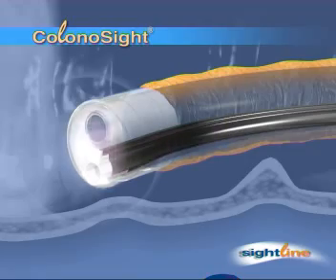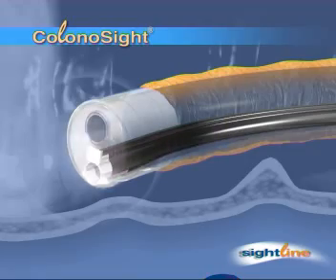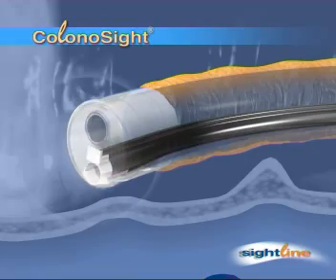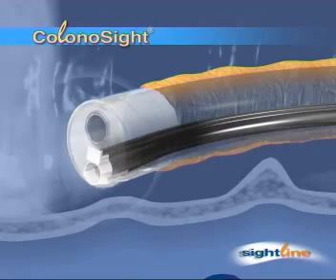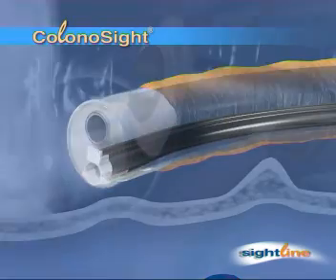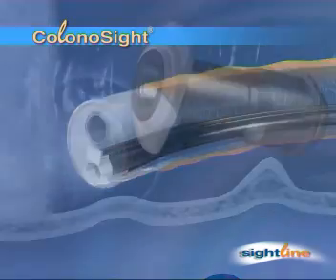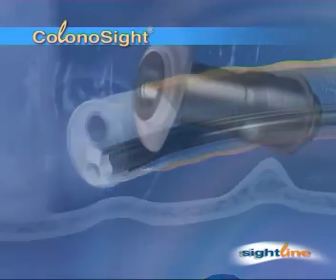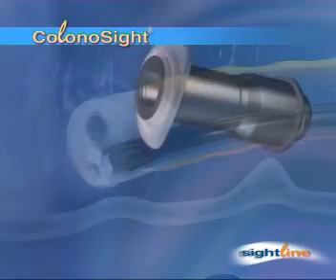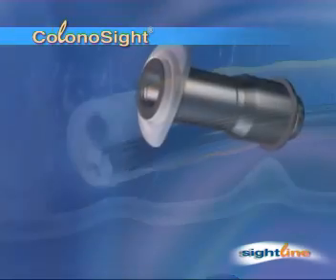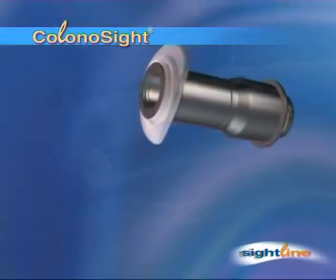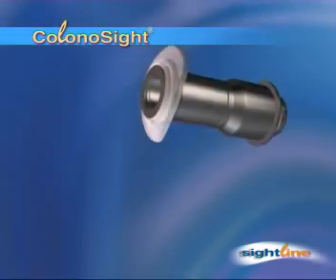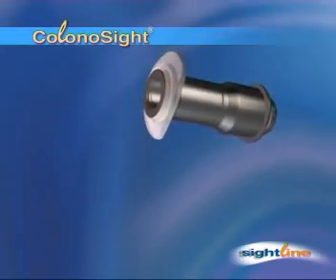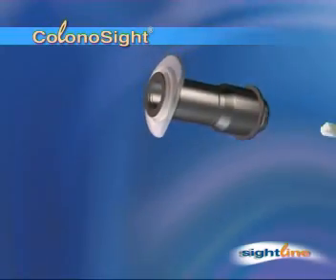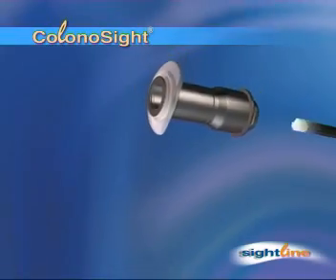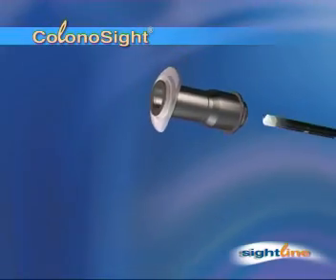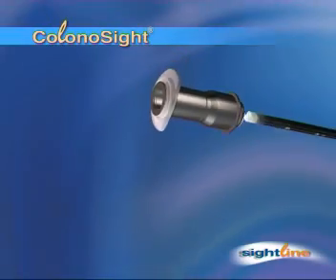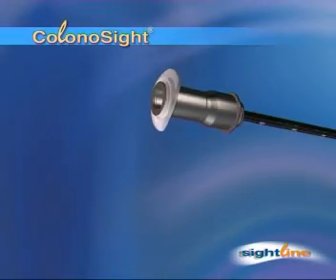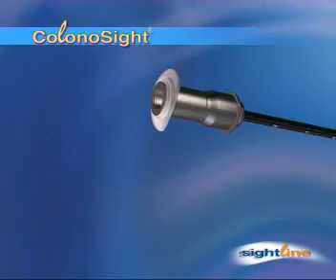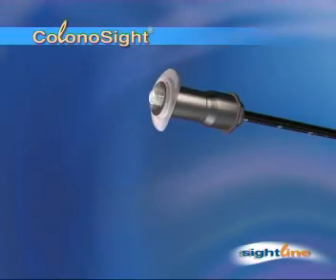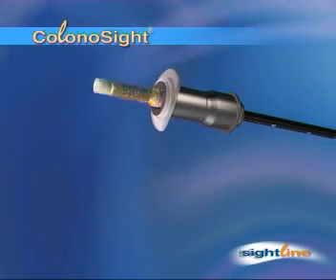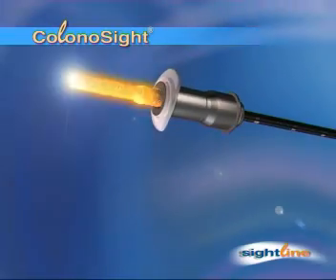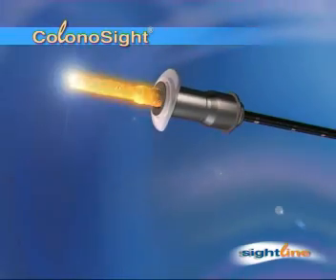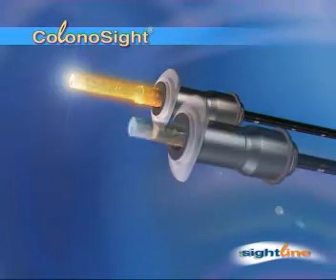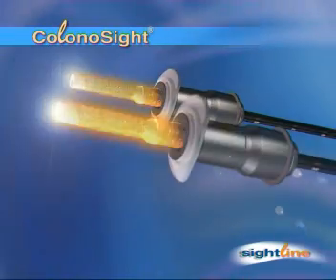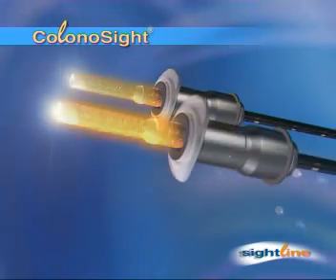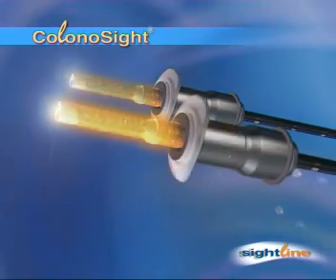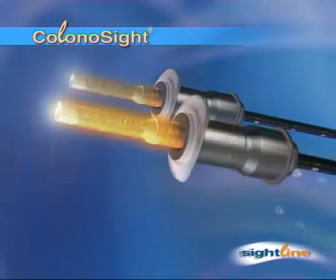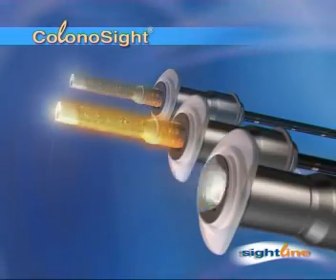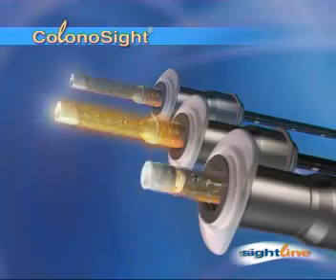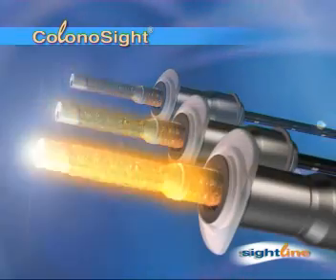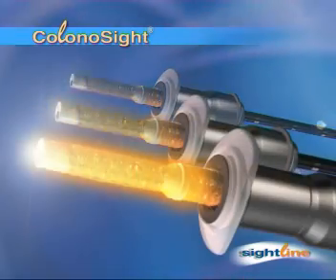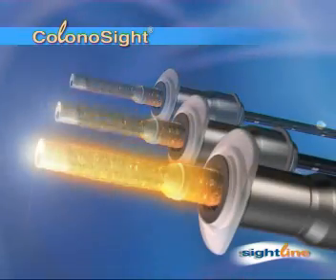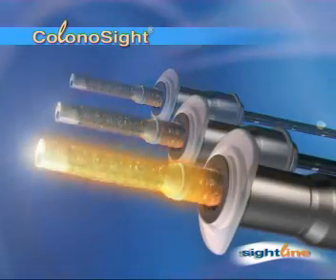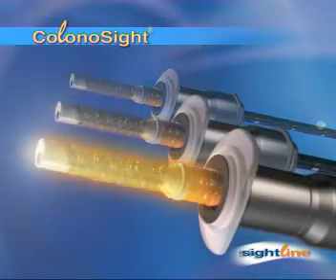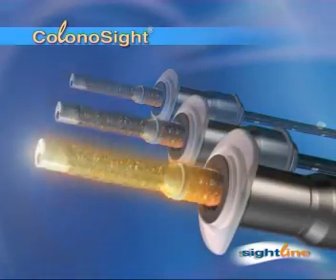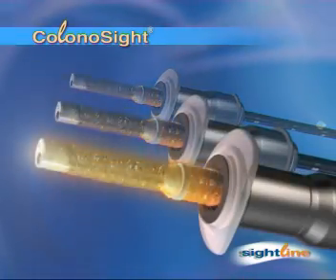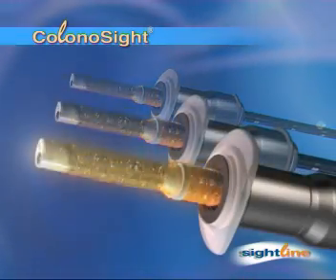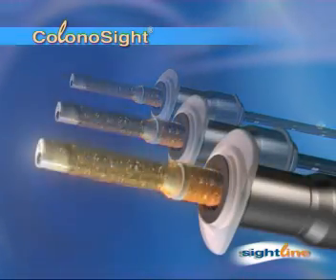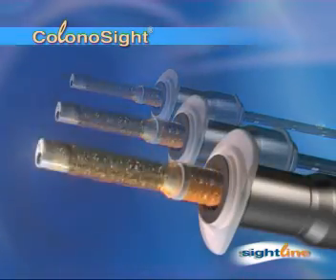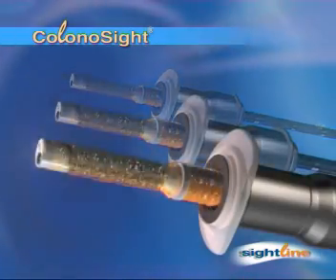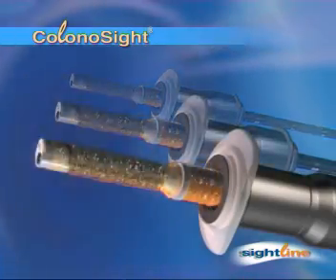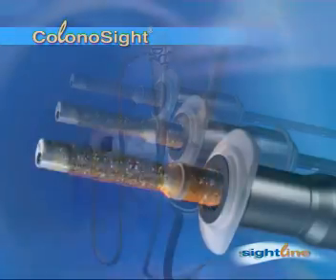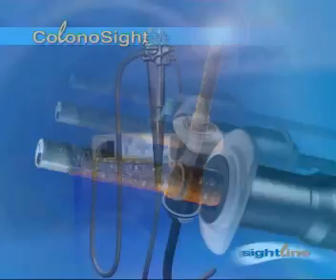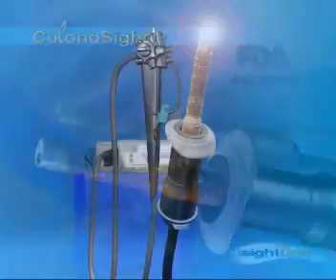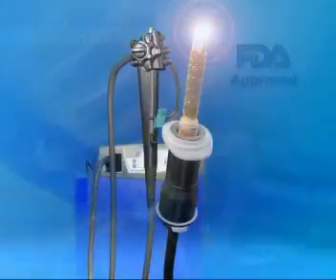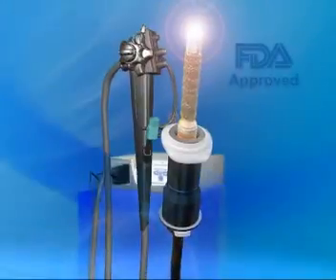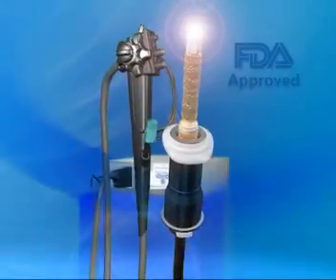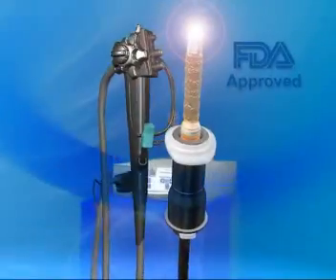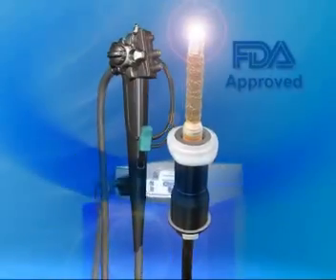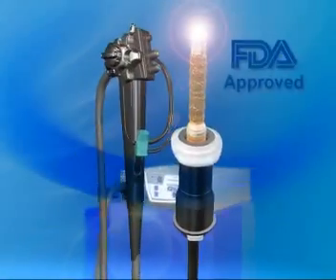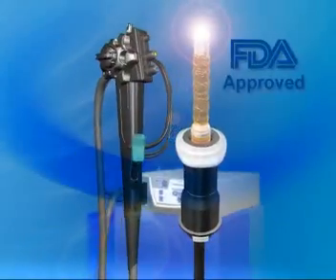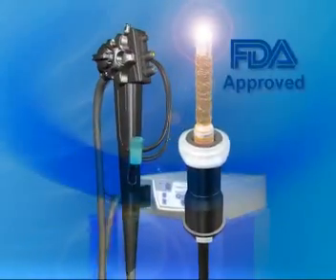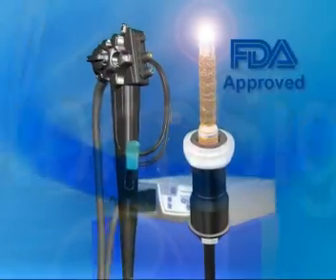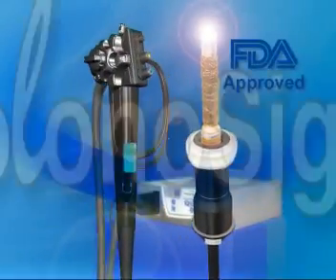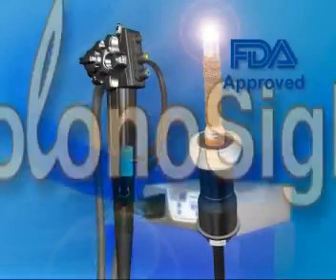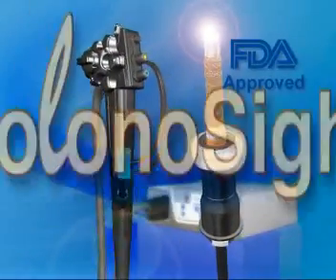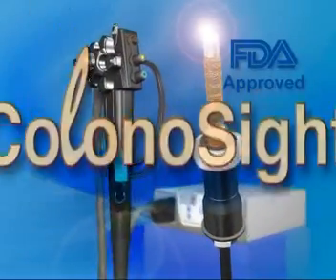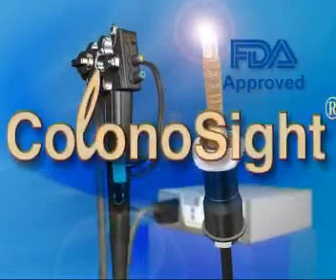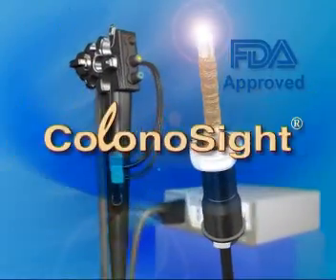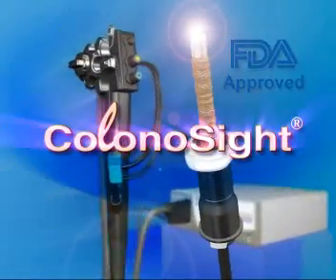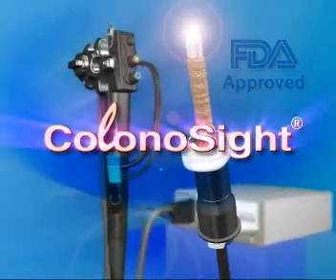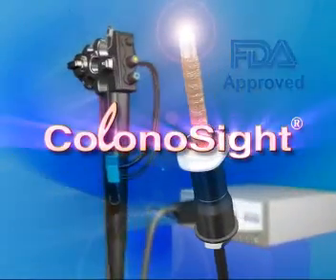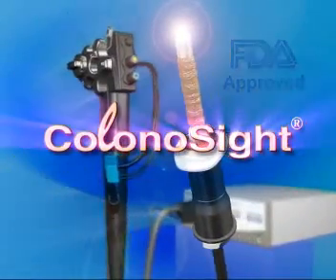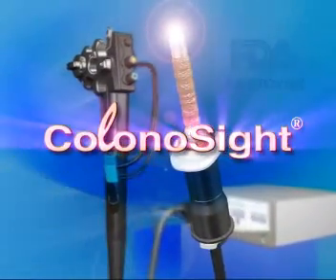Each patient is examined using a fresh disposable kit. FDA-approved Colonosight, revolutionizing the field of colonoscopy.